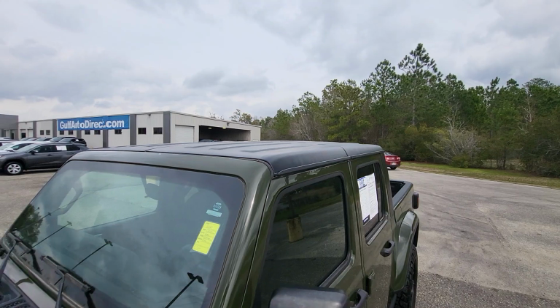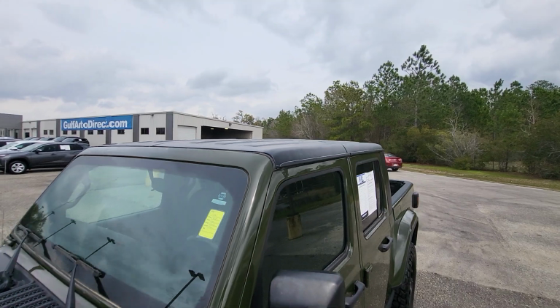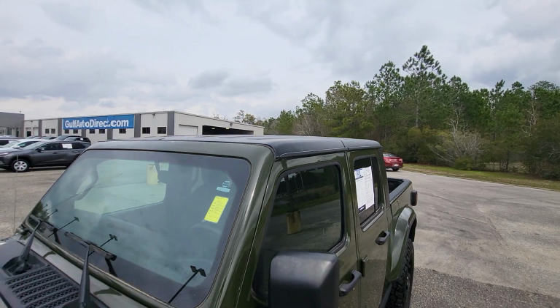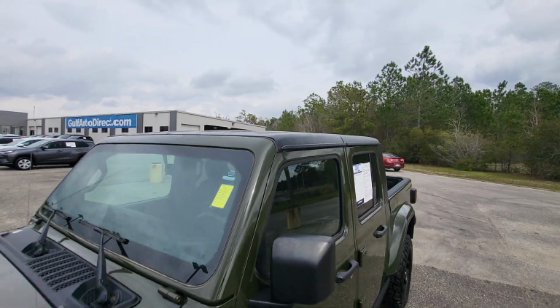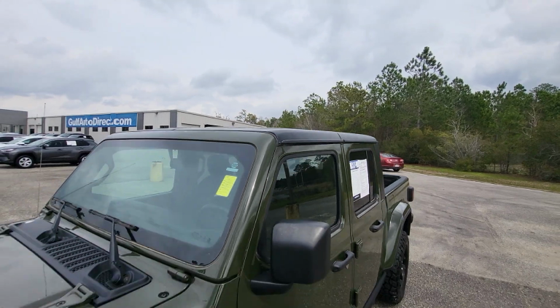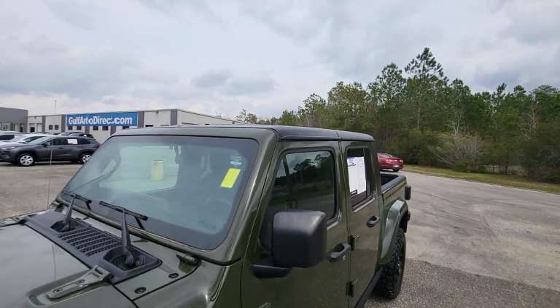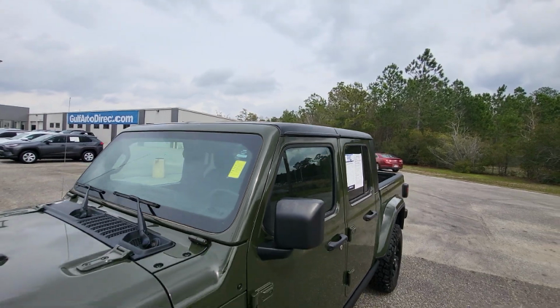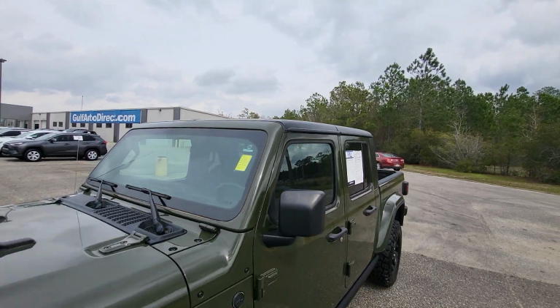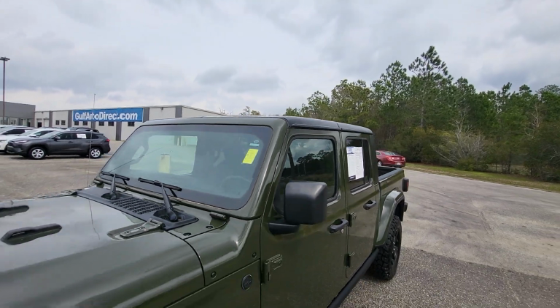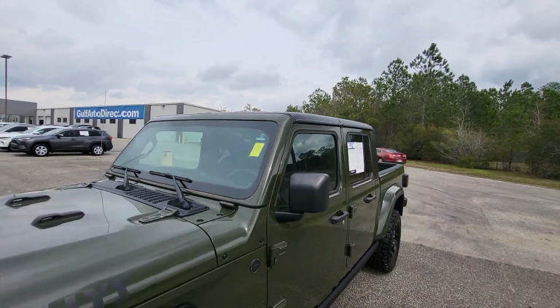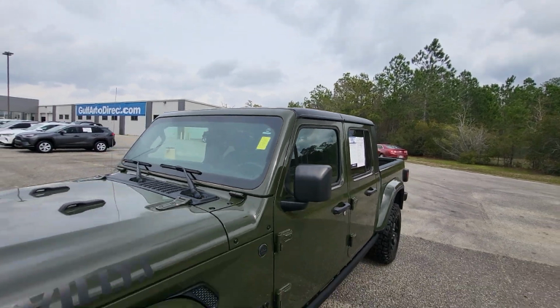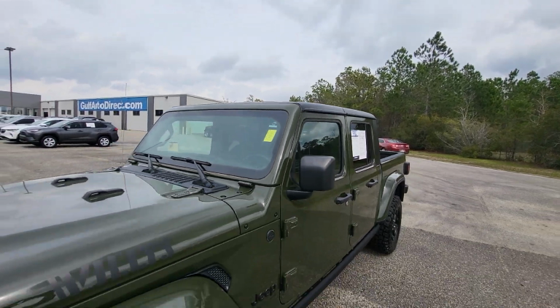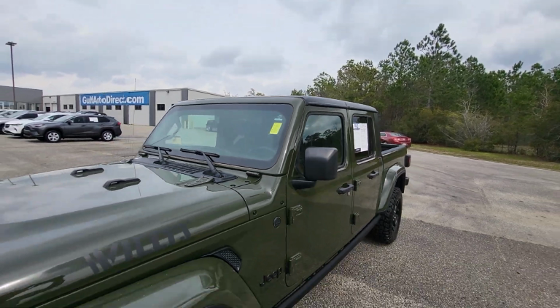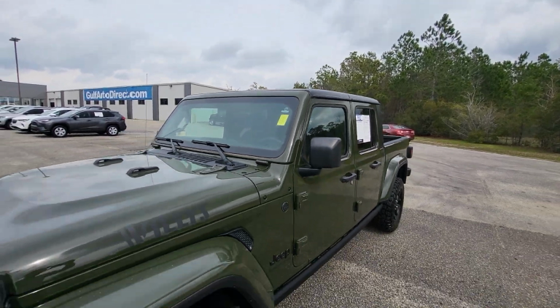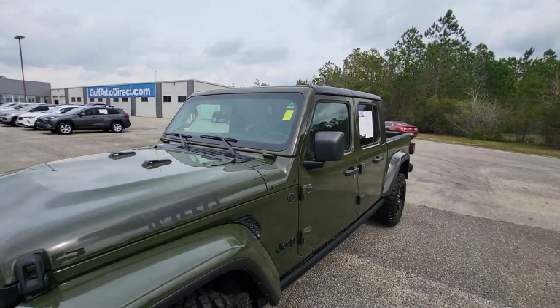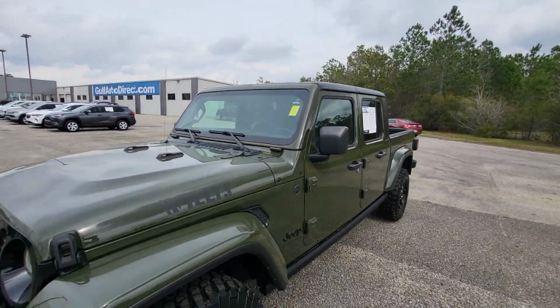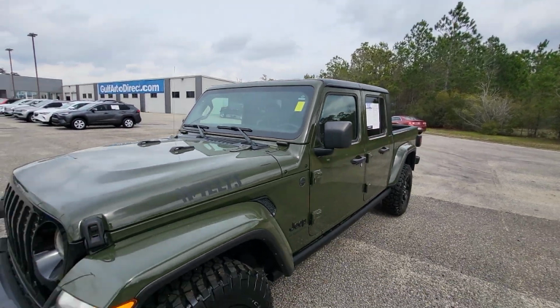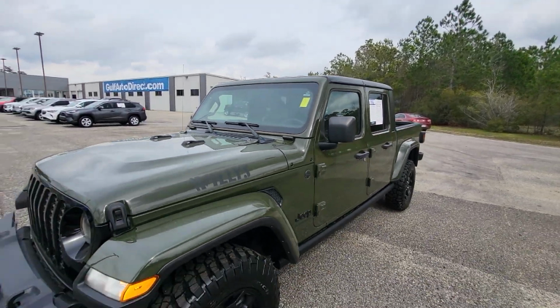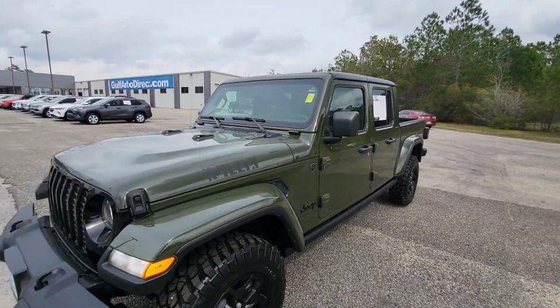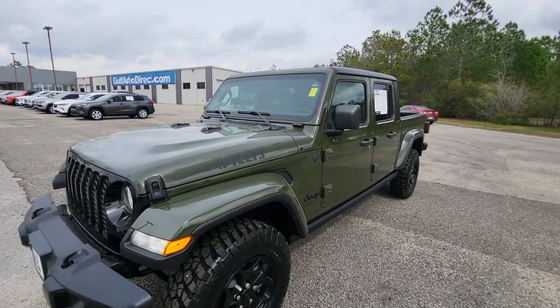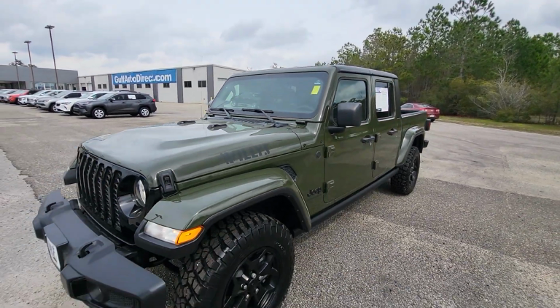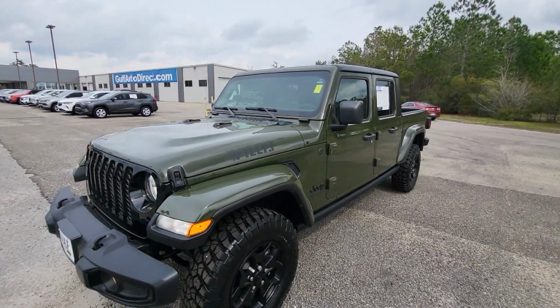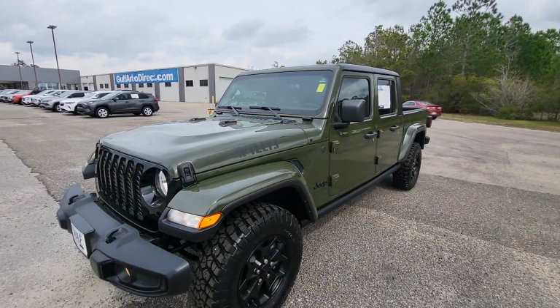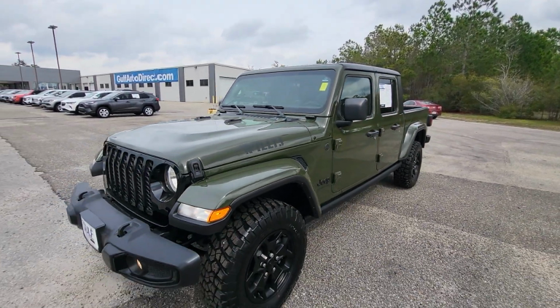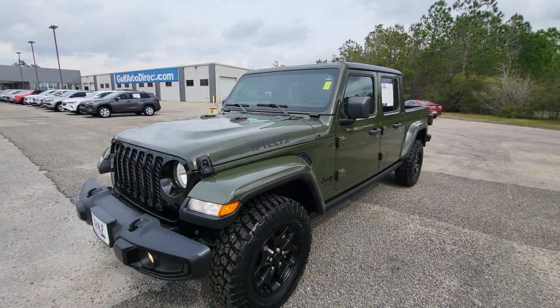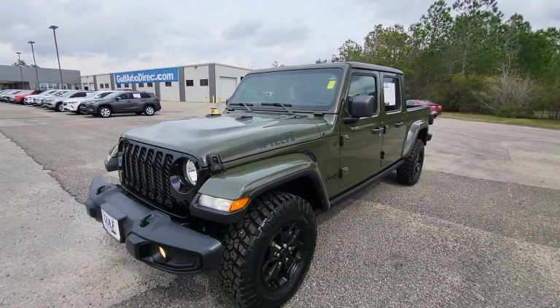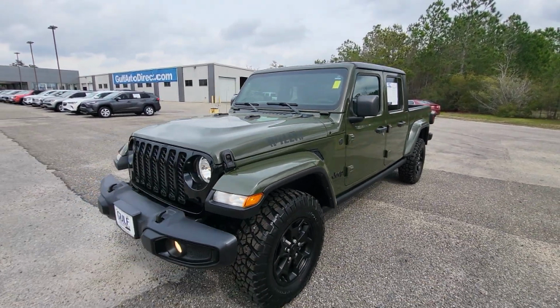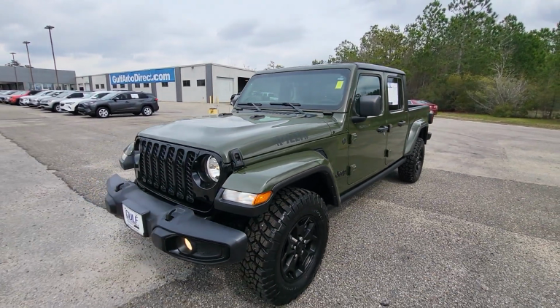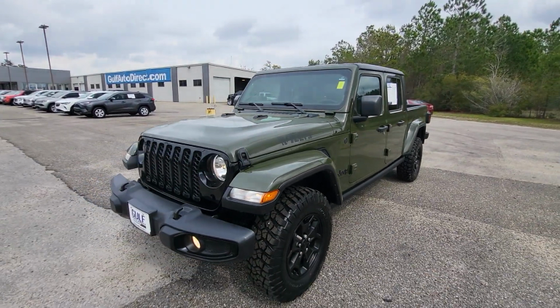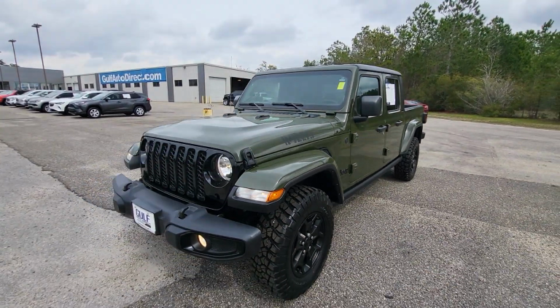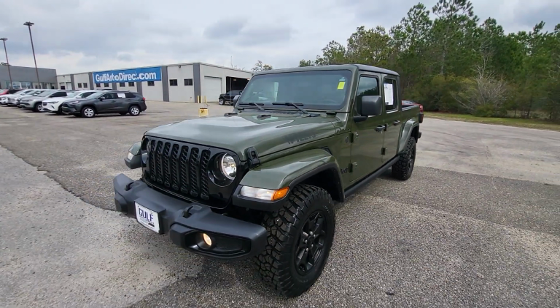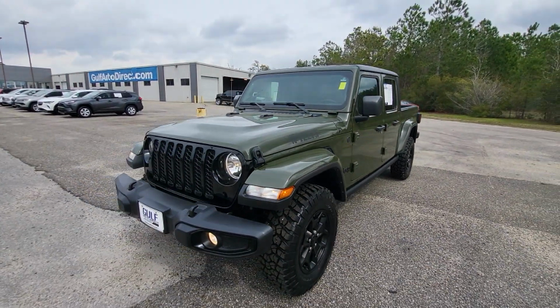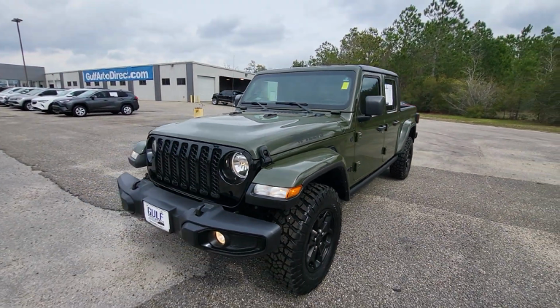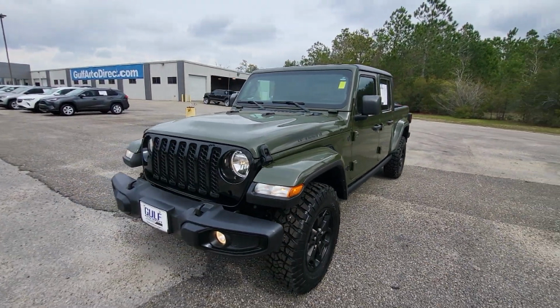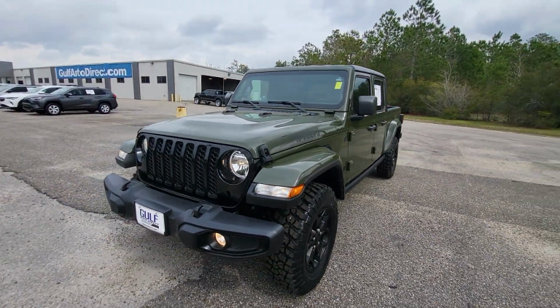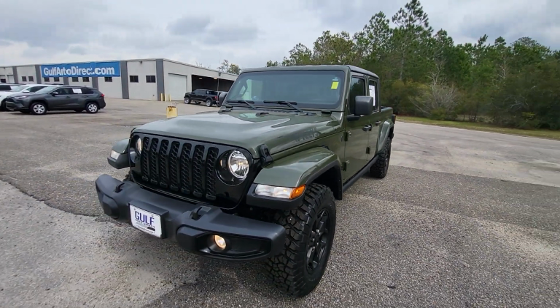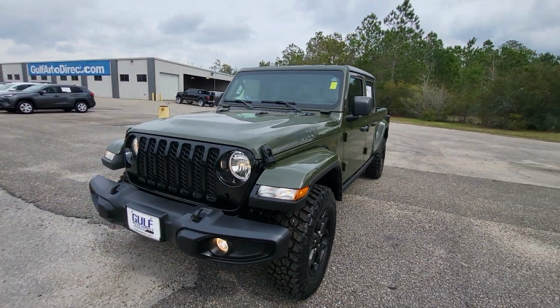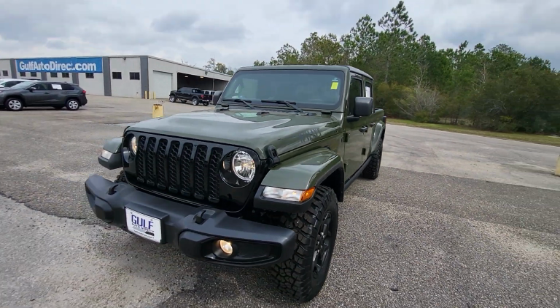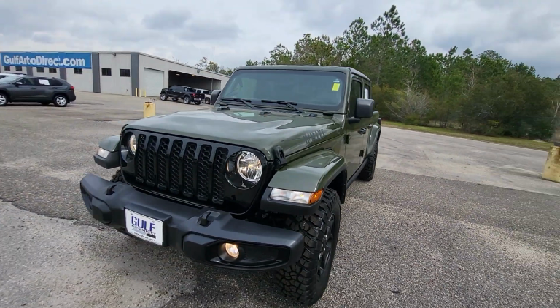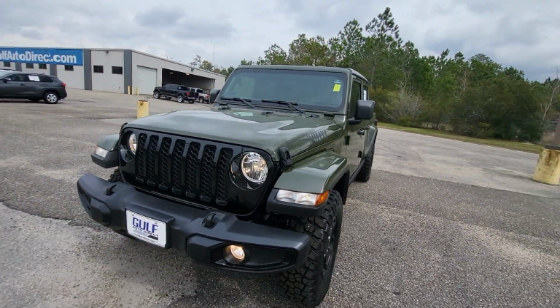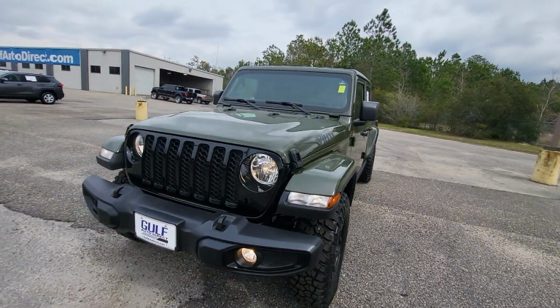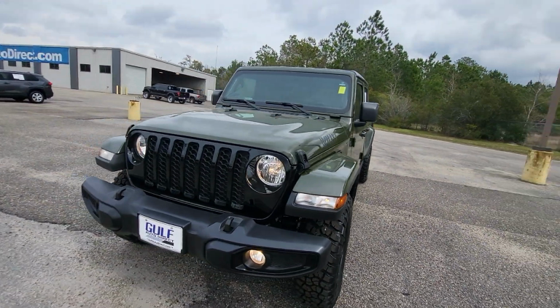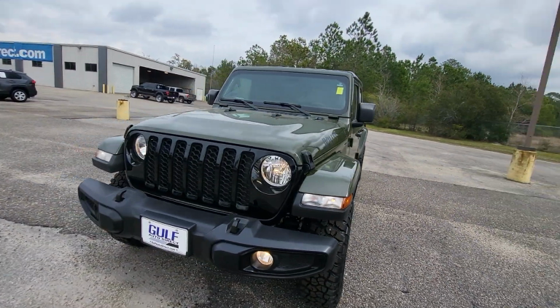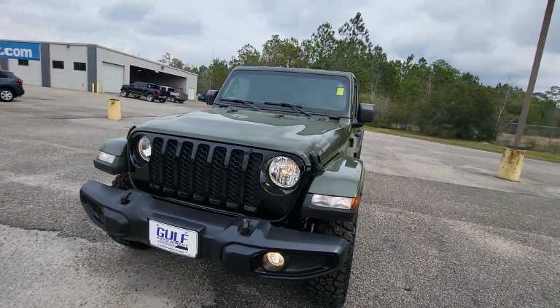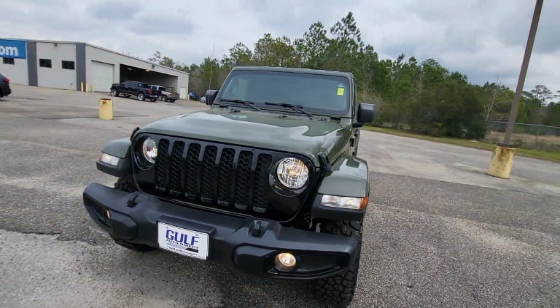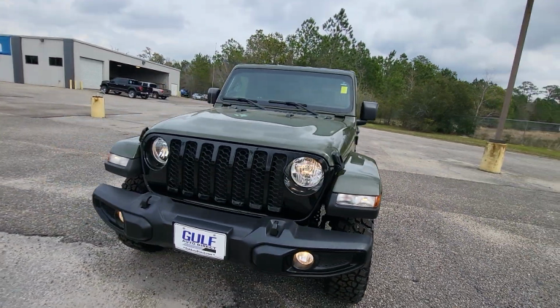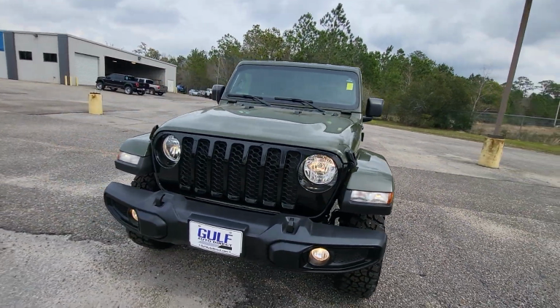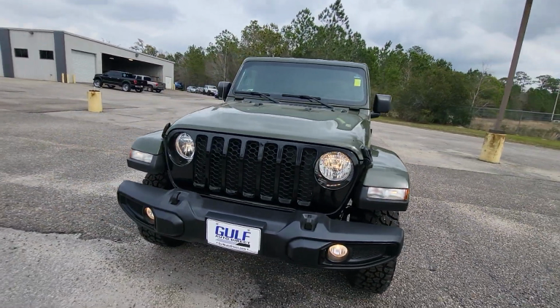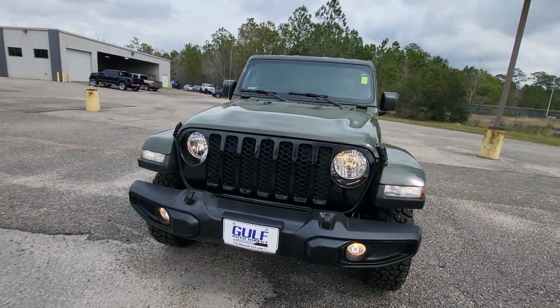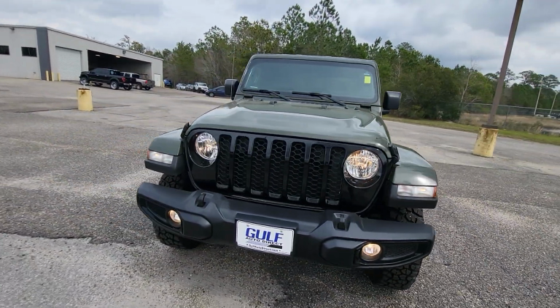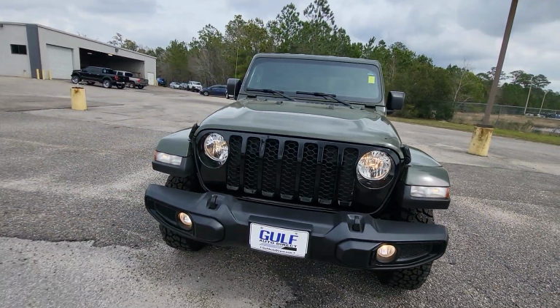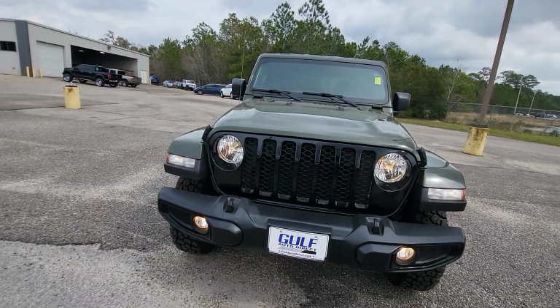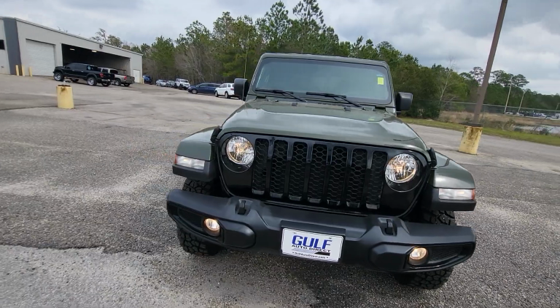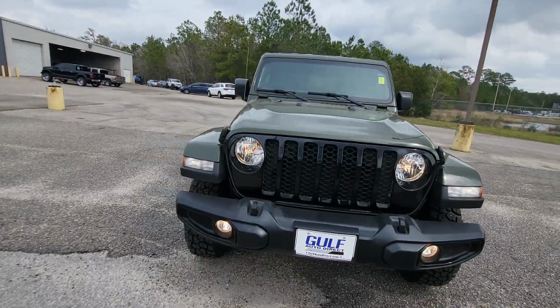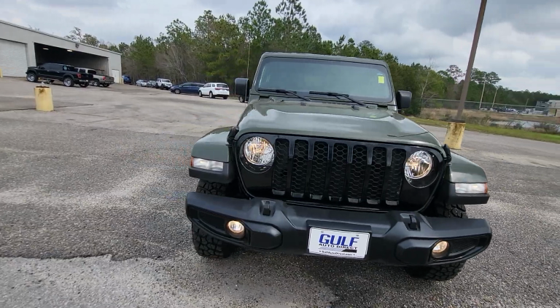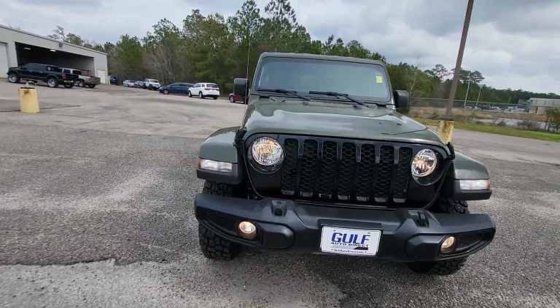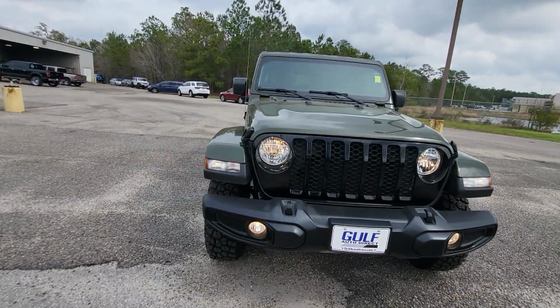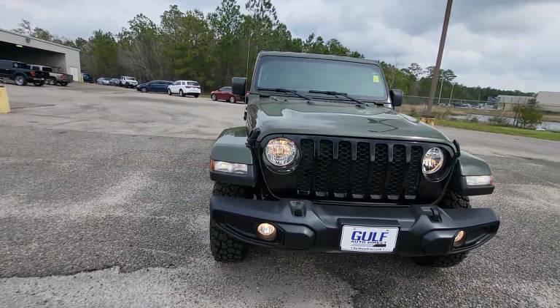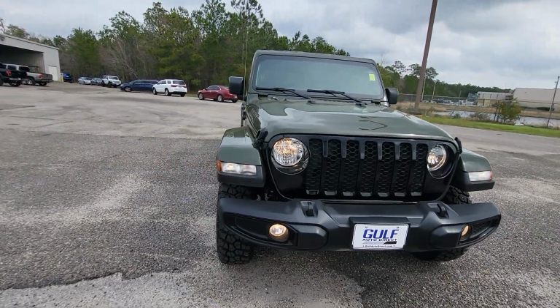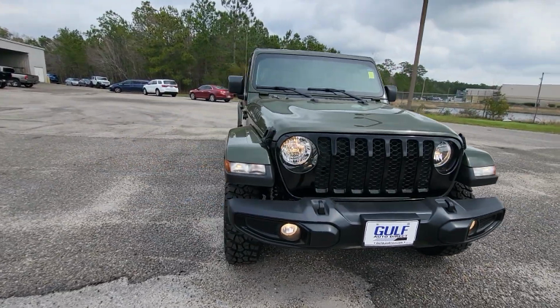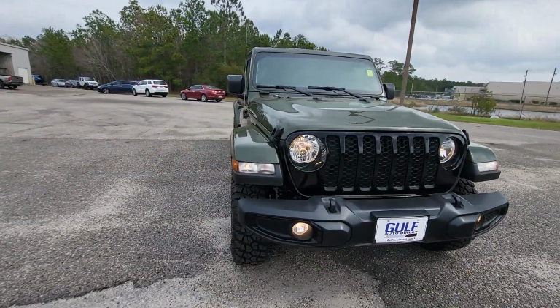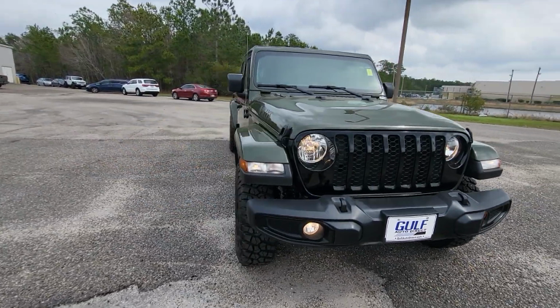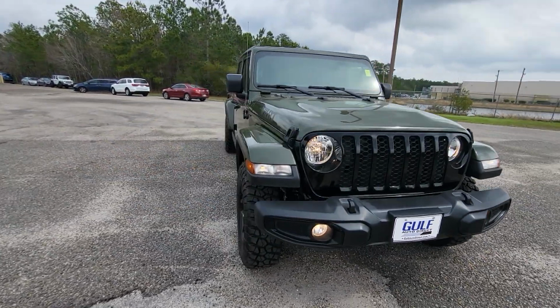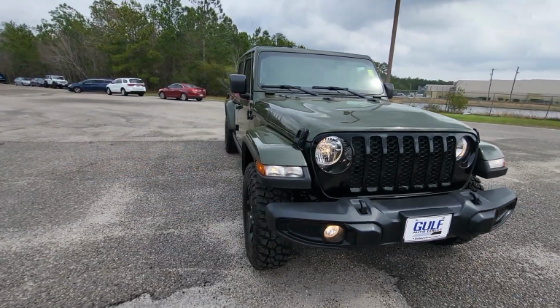Hey, this is James at Gulf Auto Direct. Just wanted to send you a quick video of our 2023 Jeep Gladiator Sport.